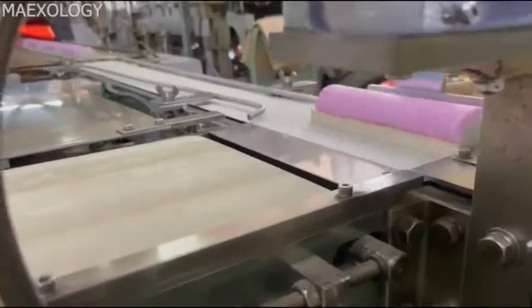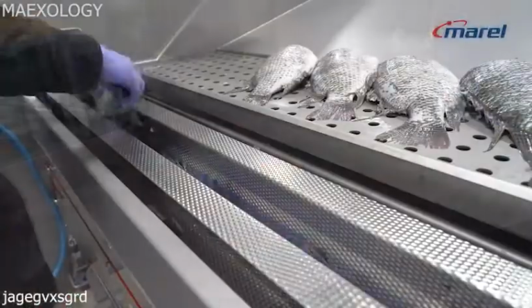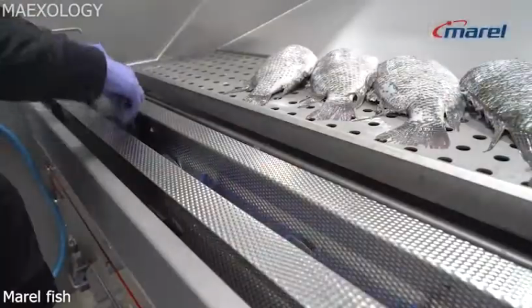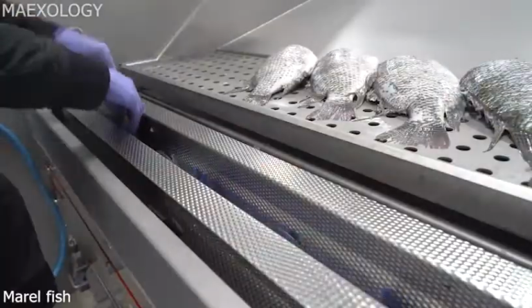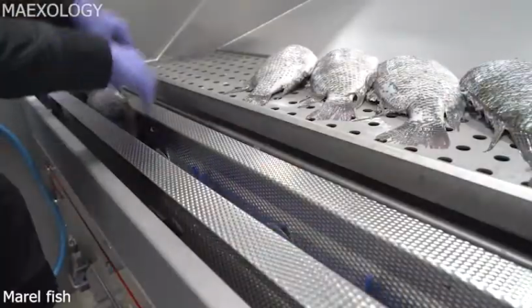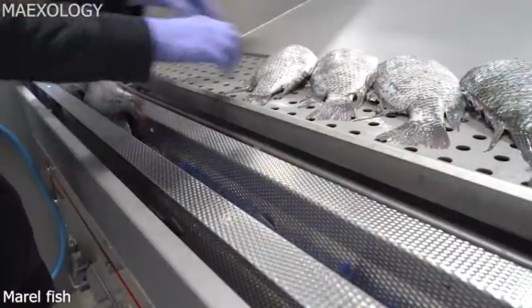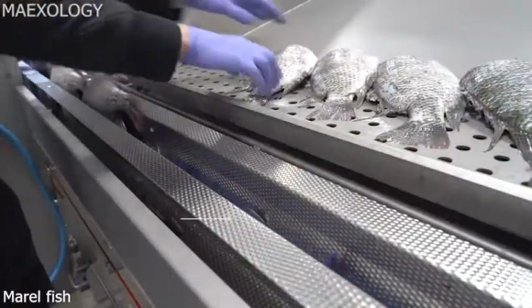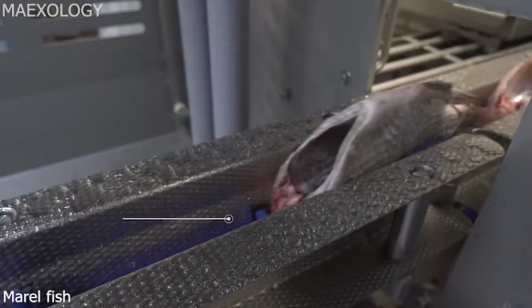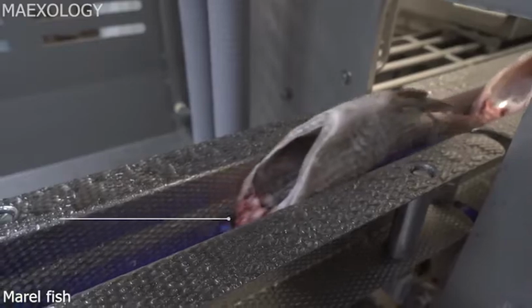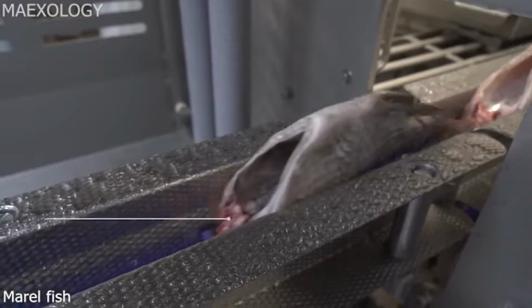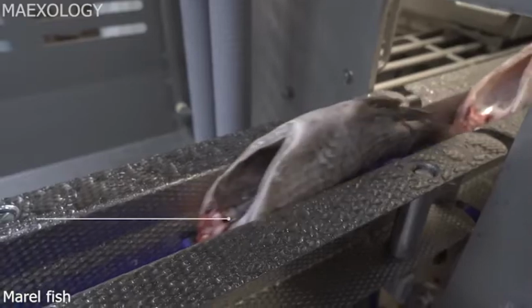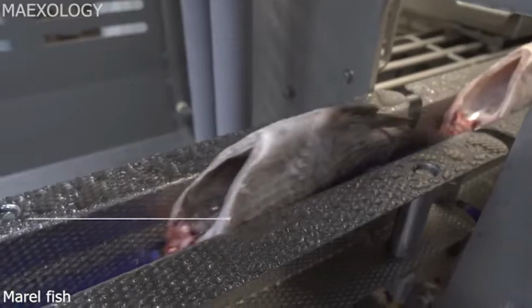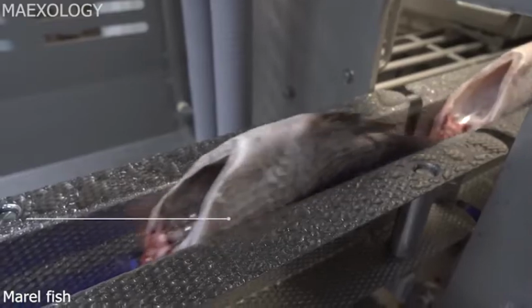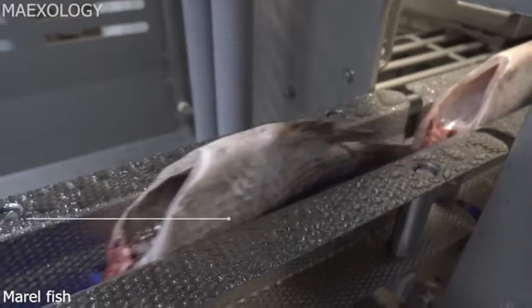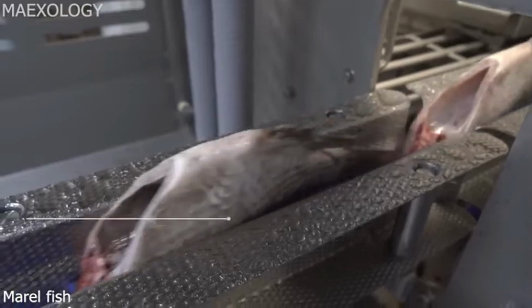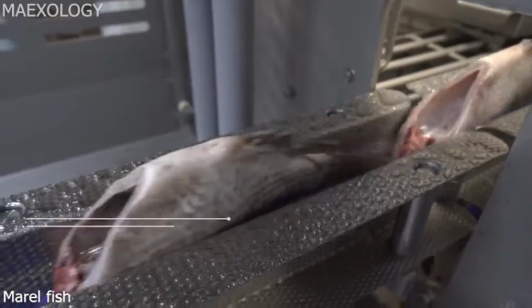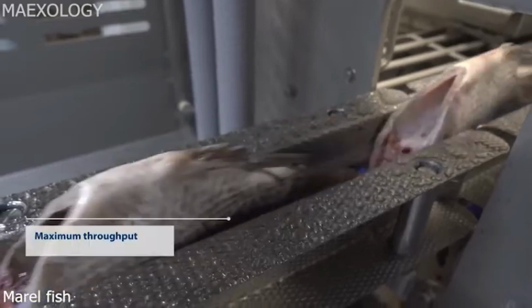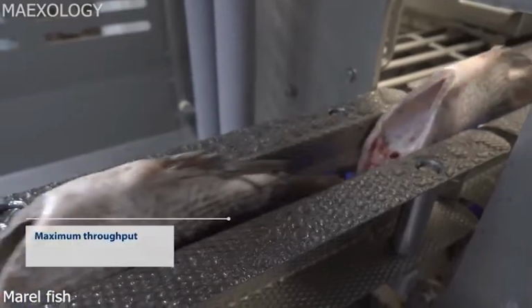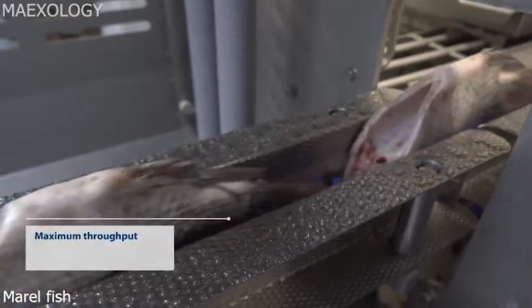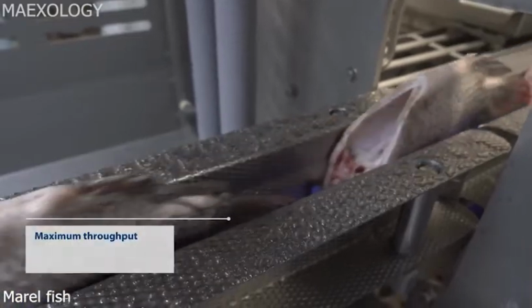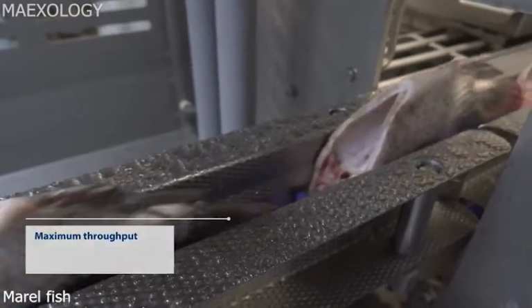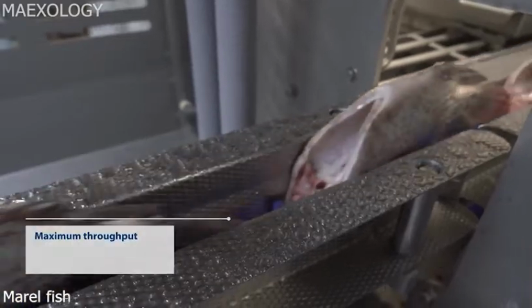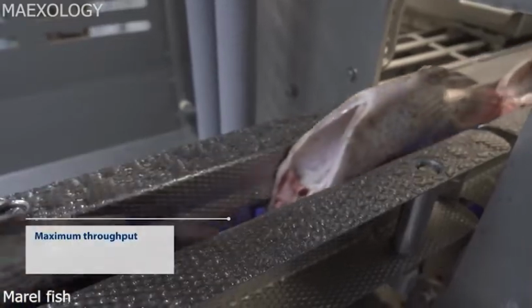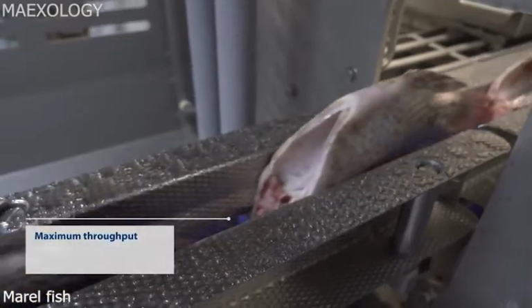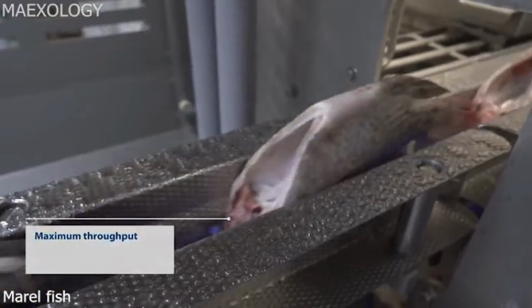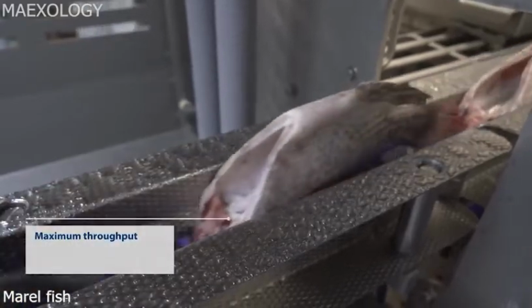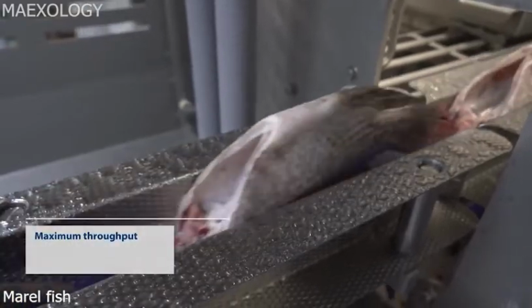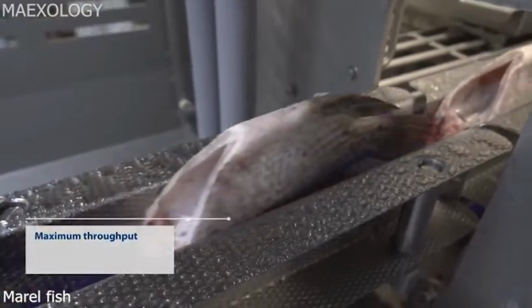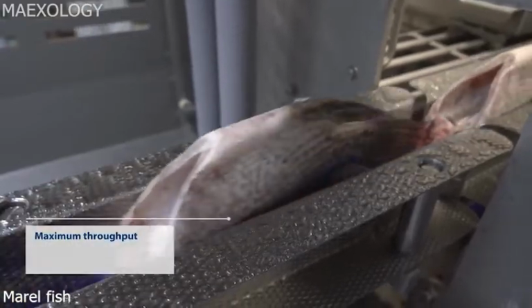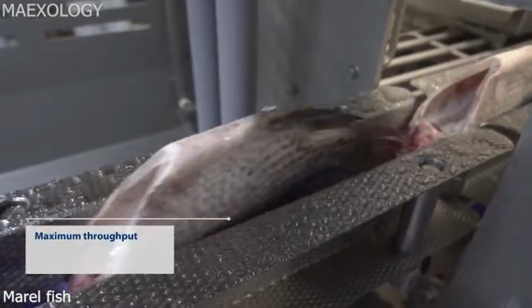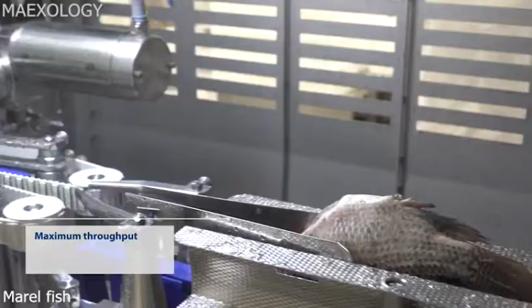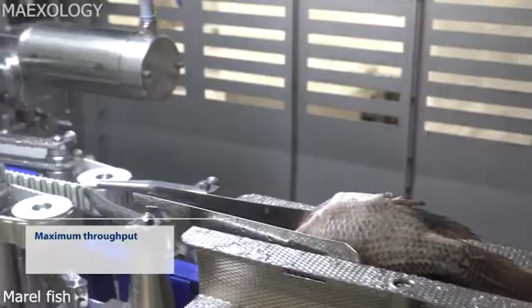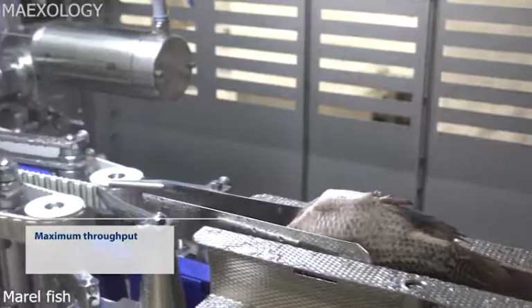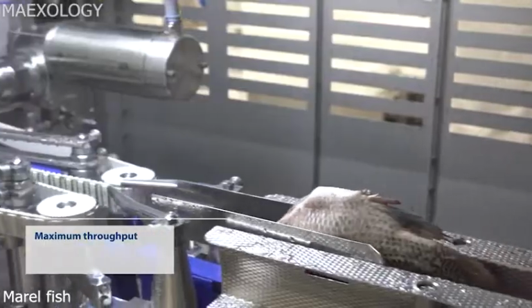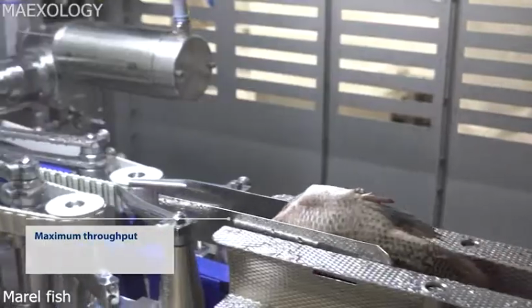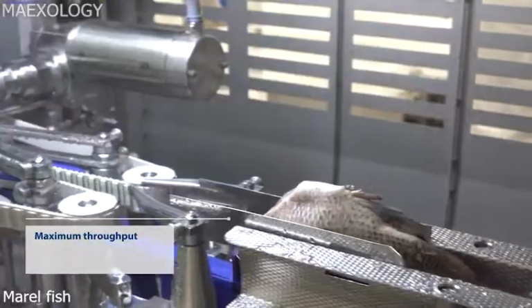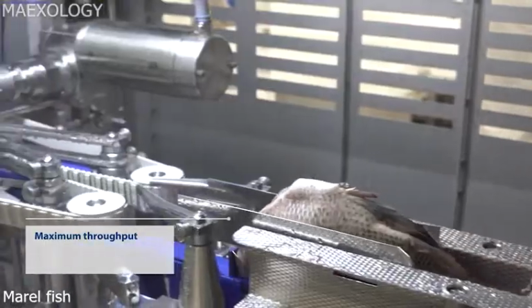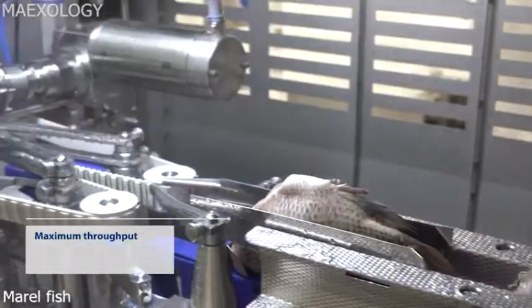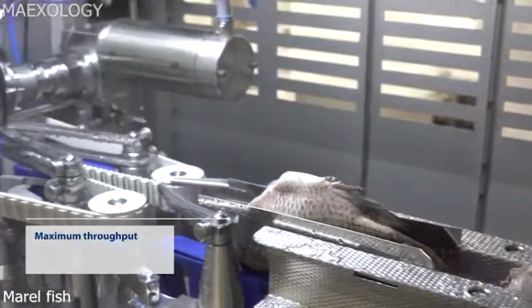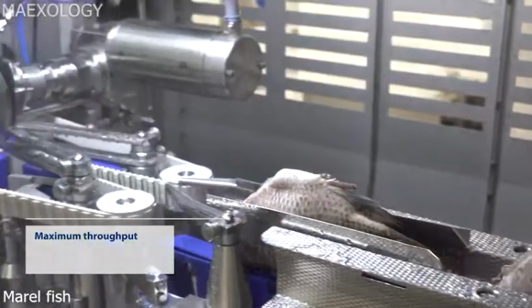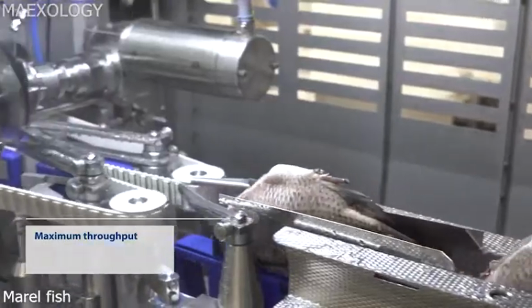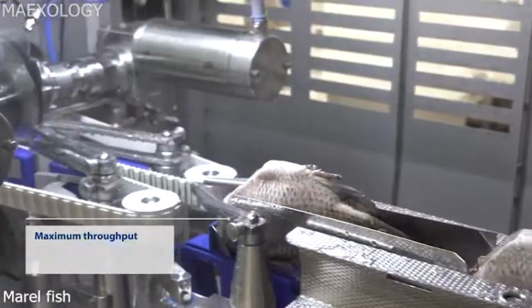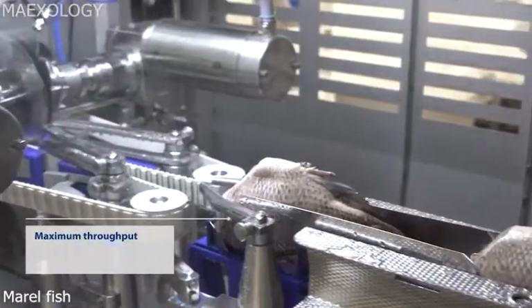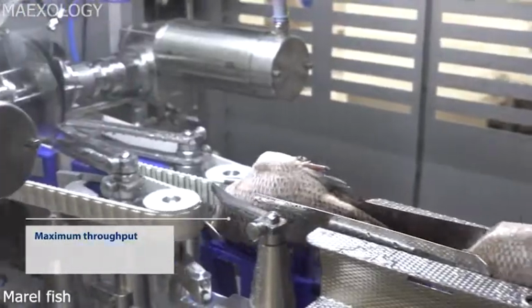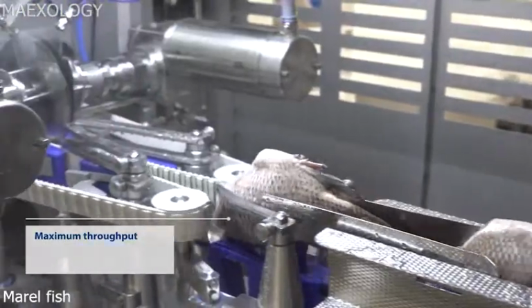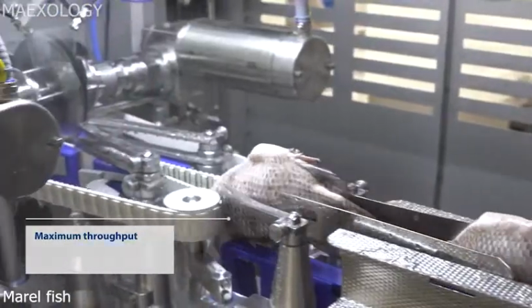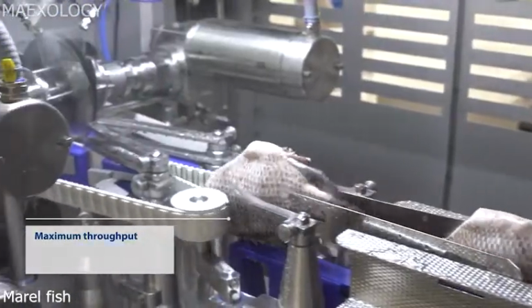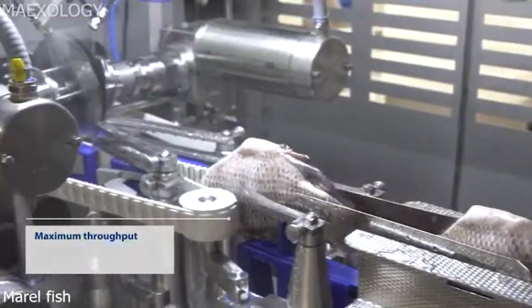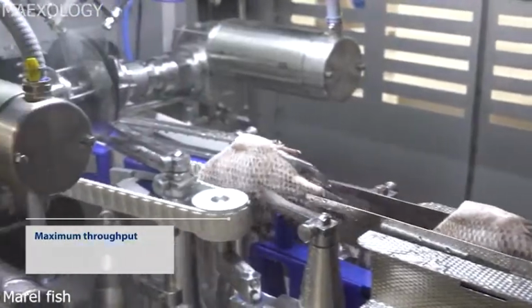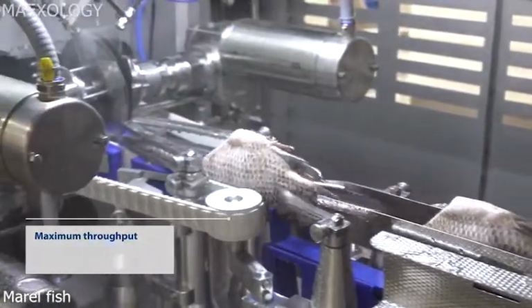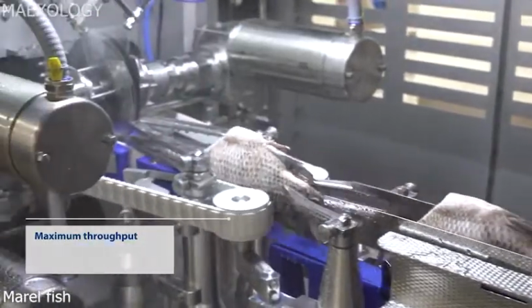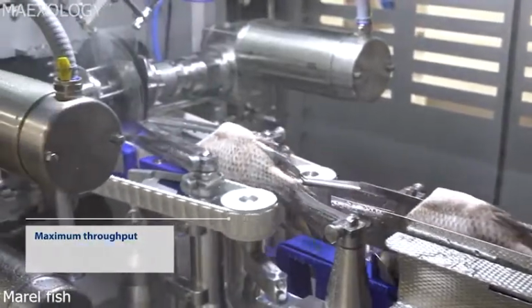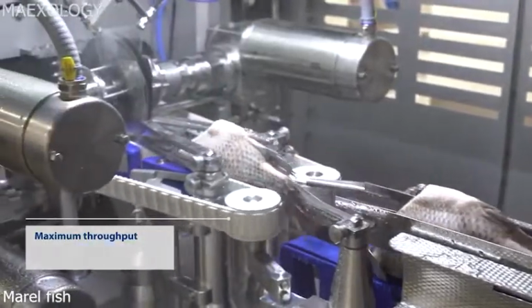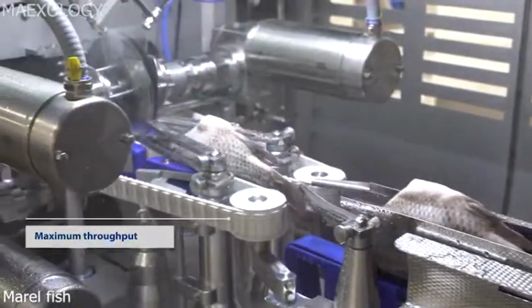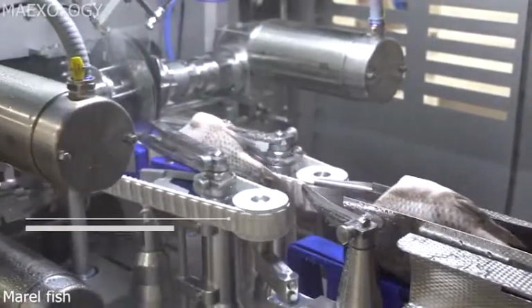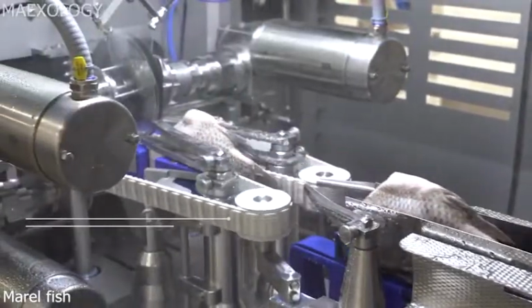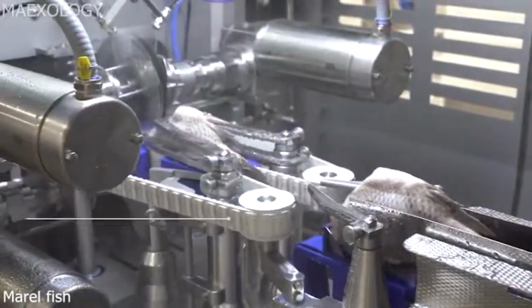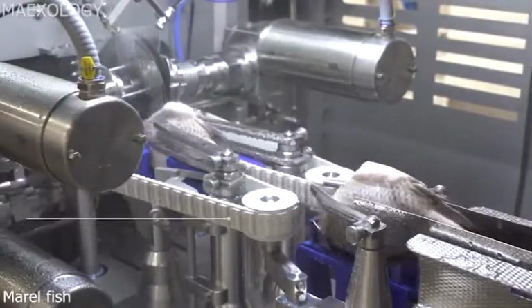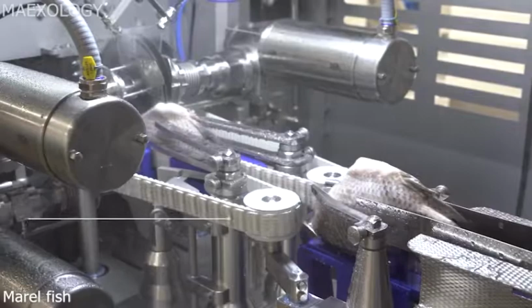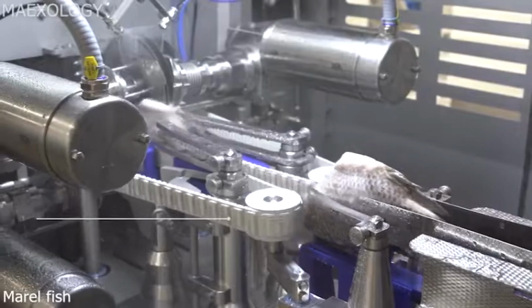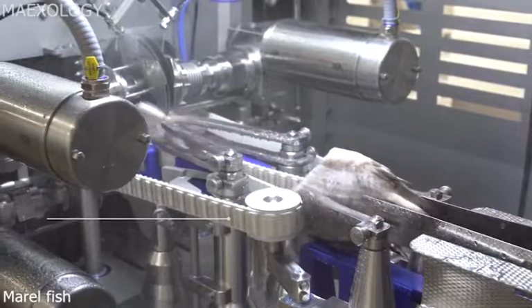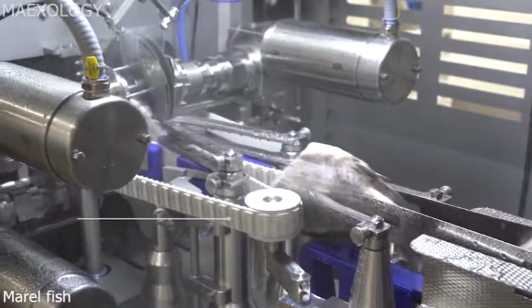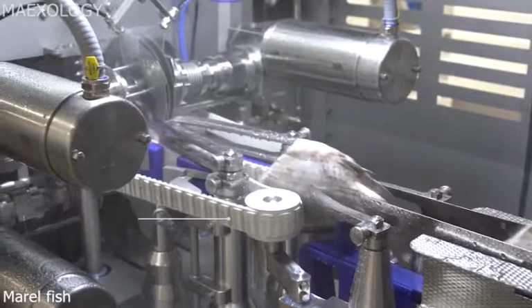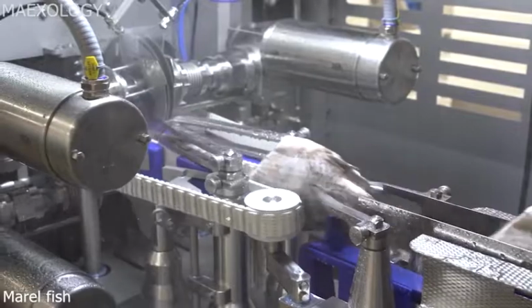This machine called Filzia offers the tilapia industry previously unheard of levels of productivity and efficiency.